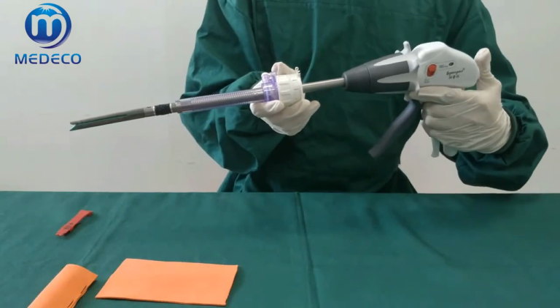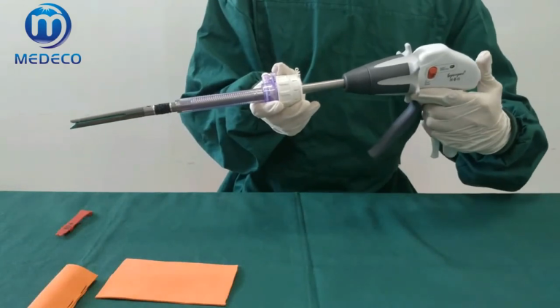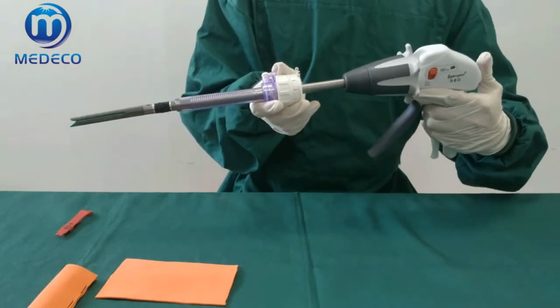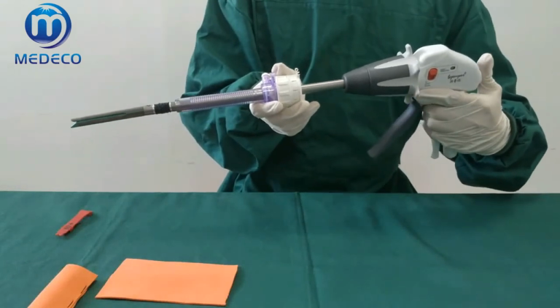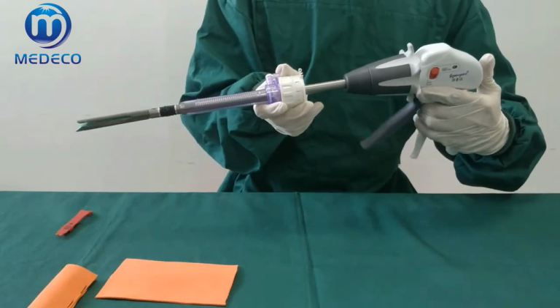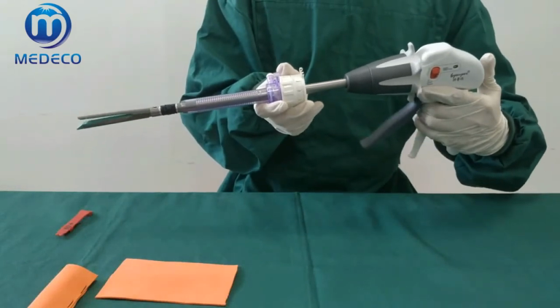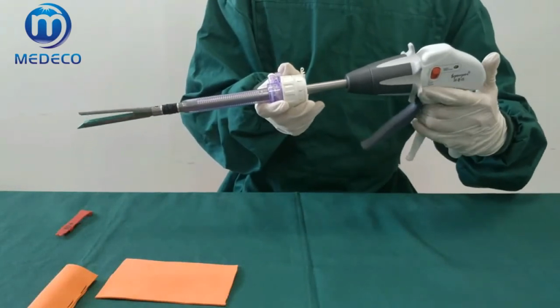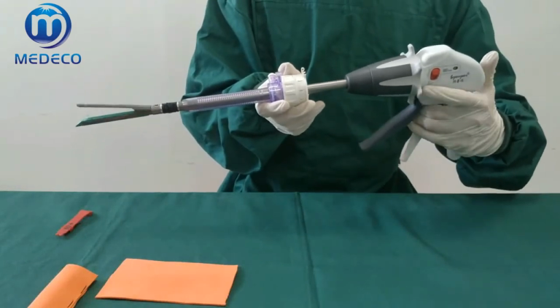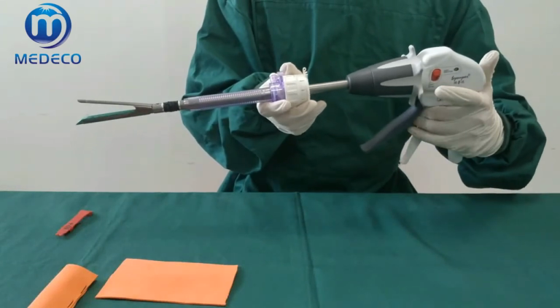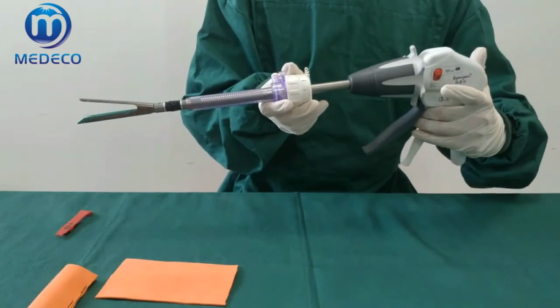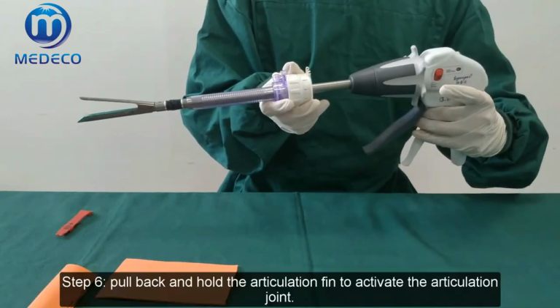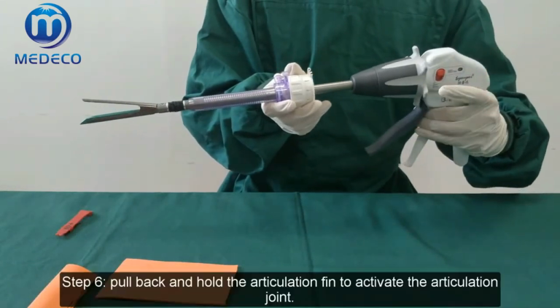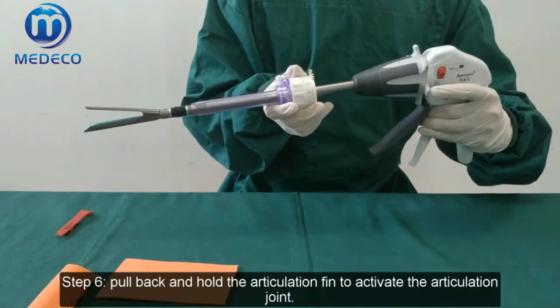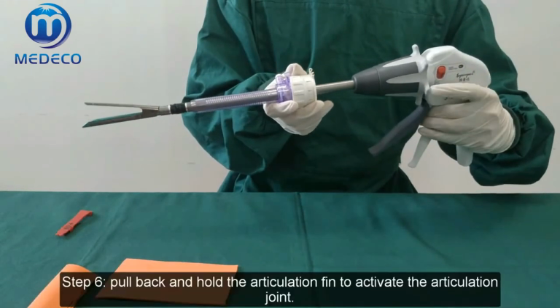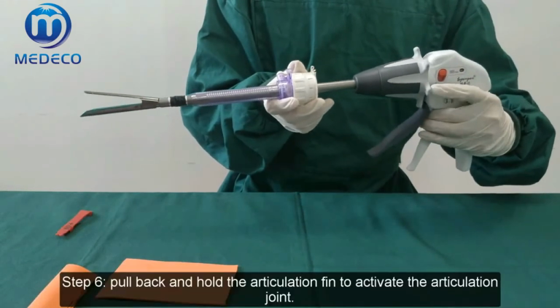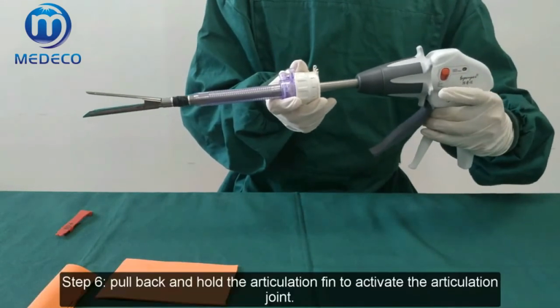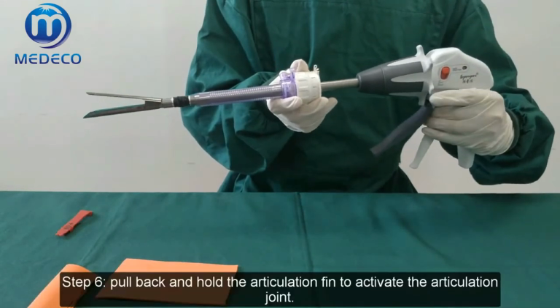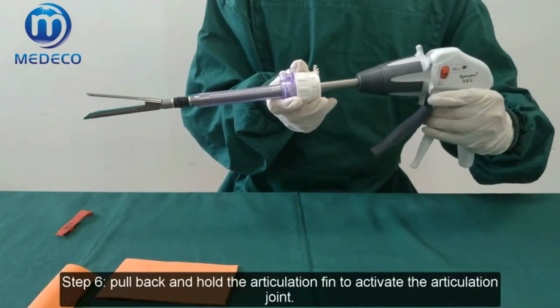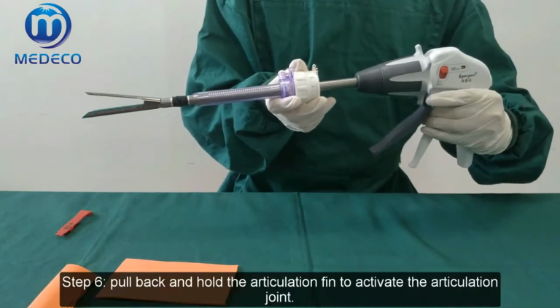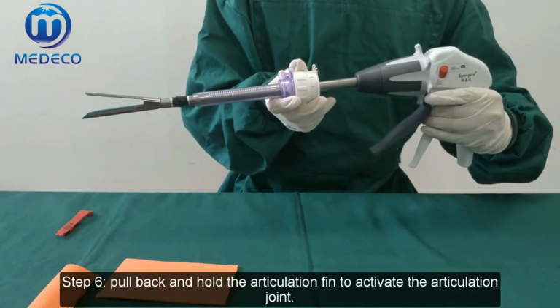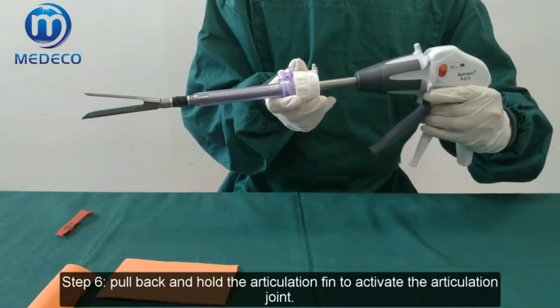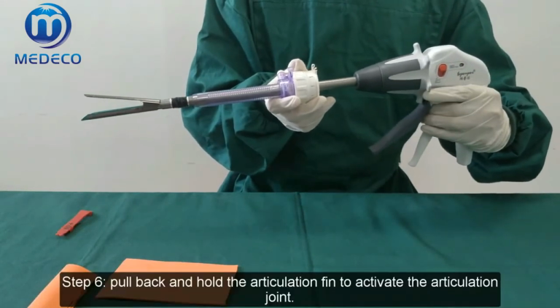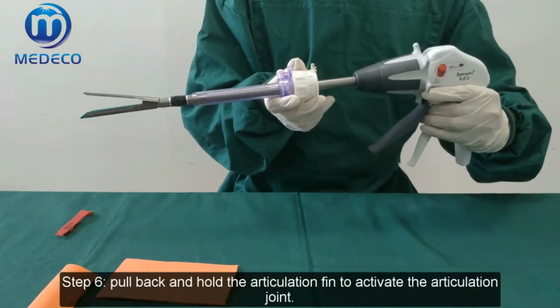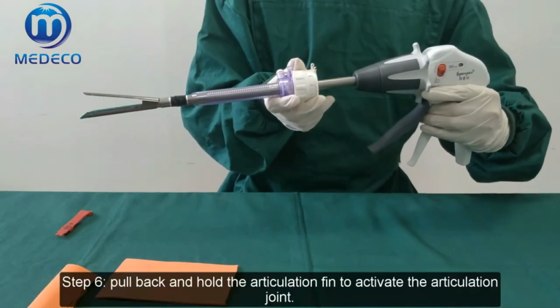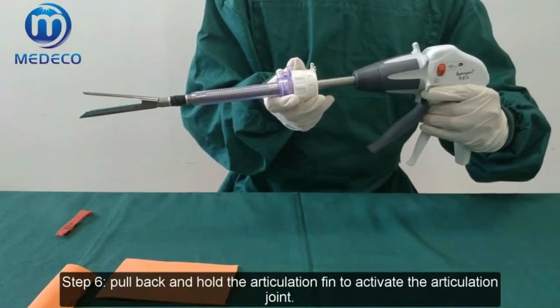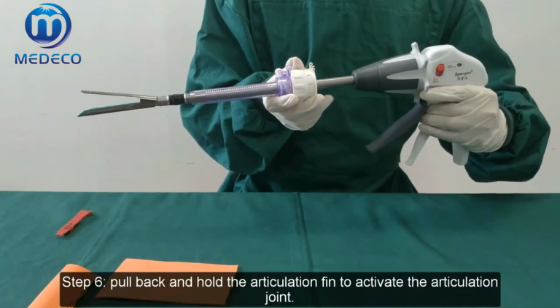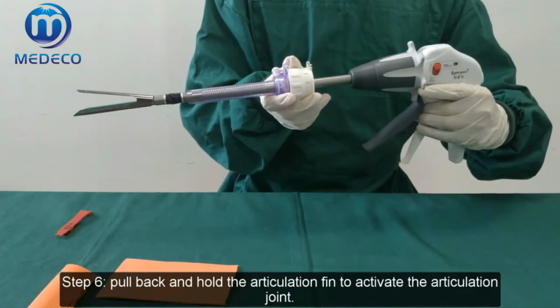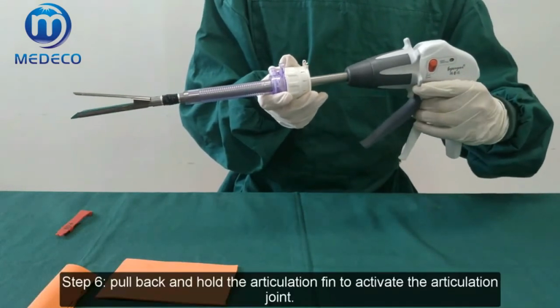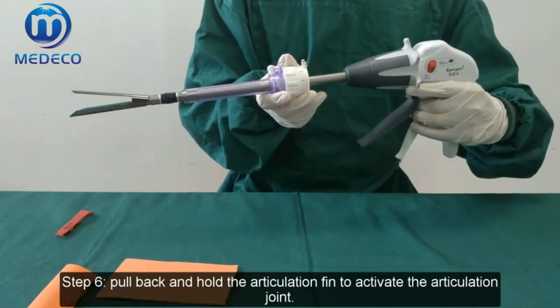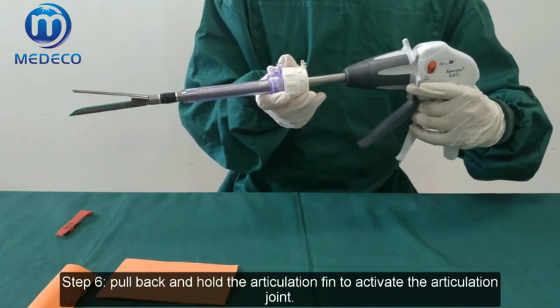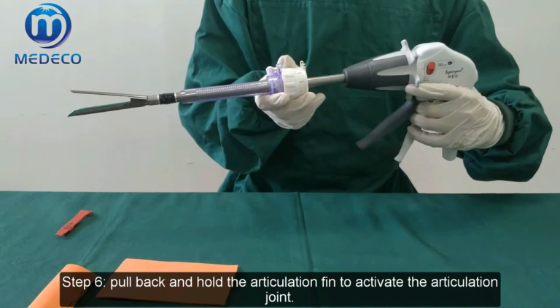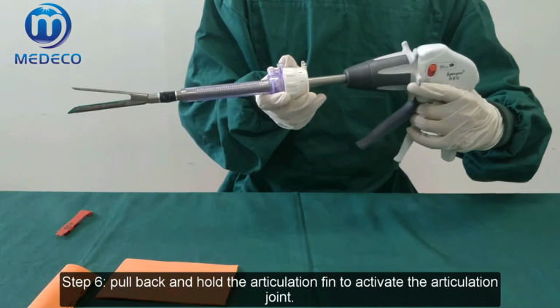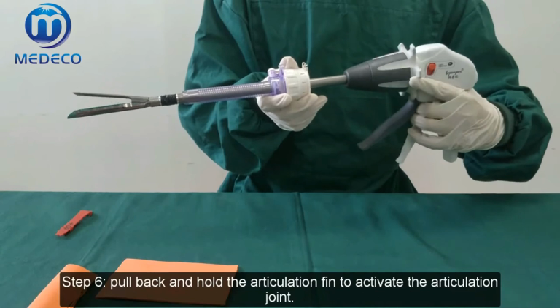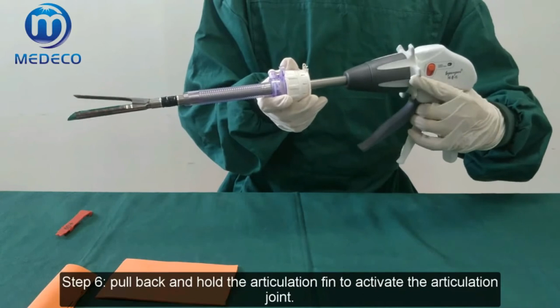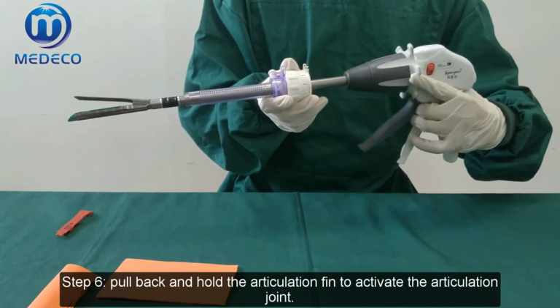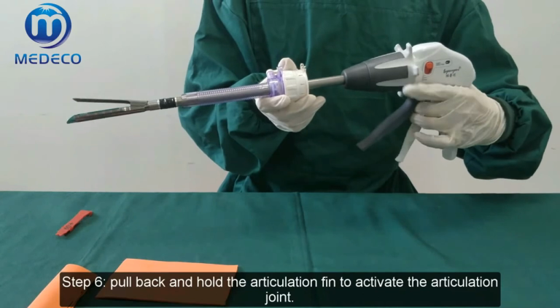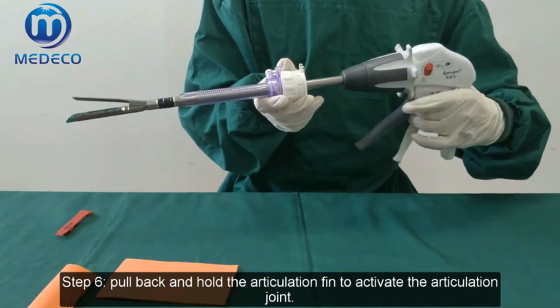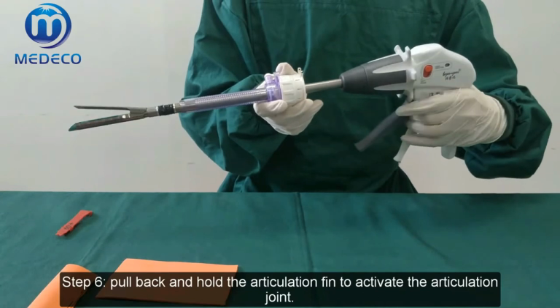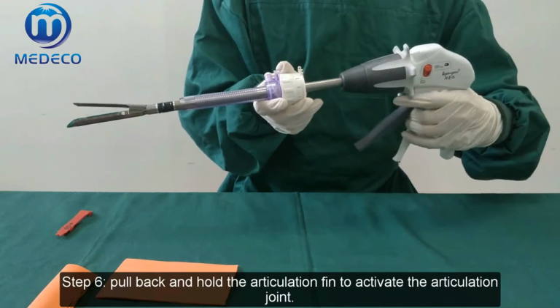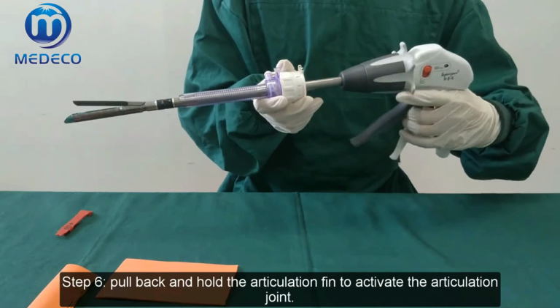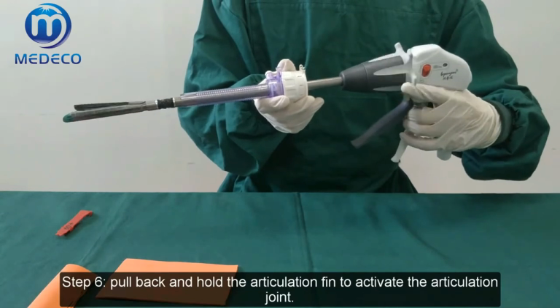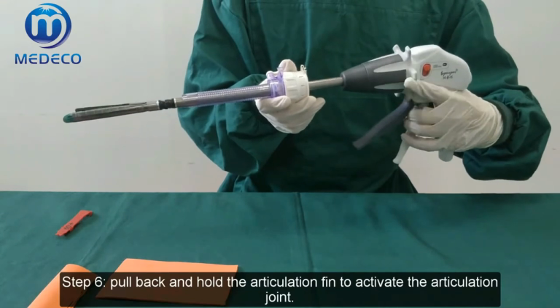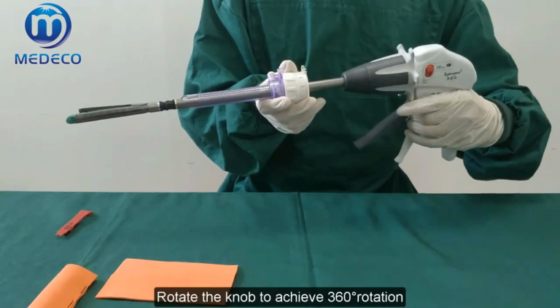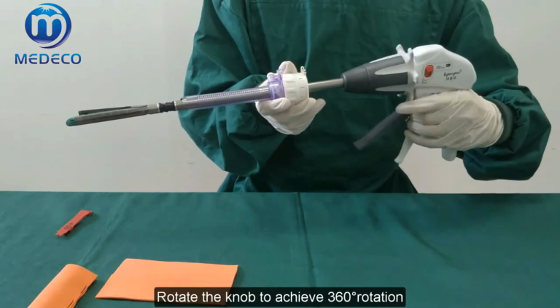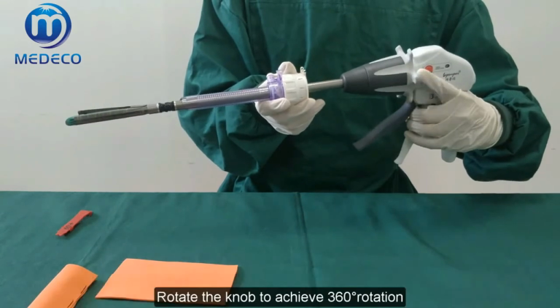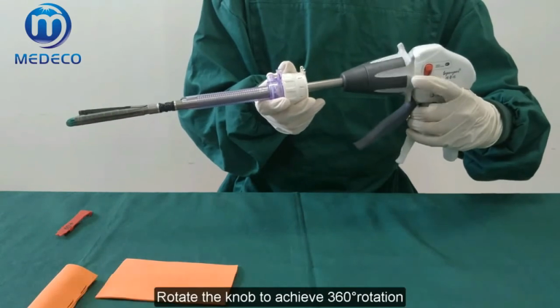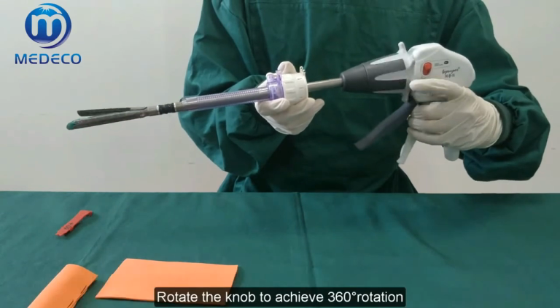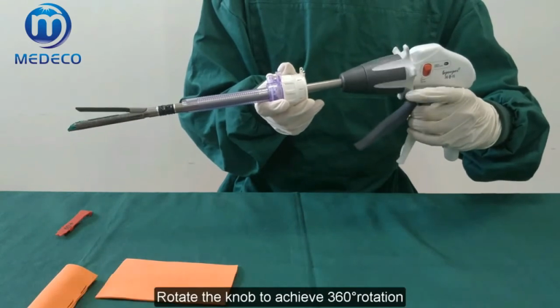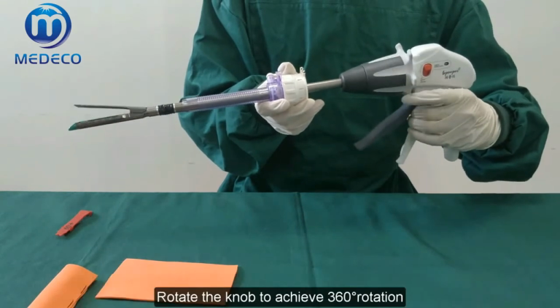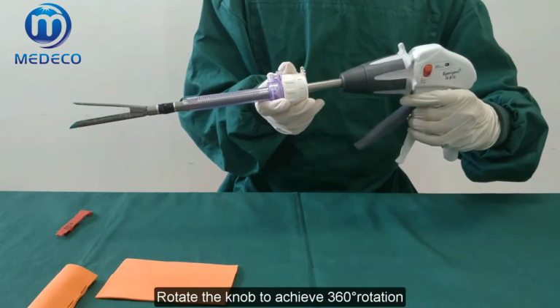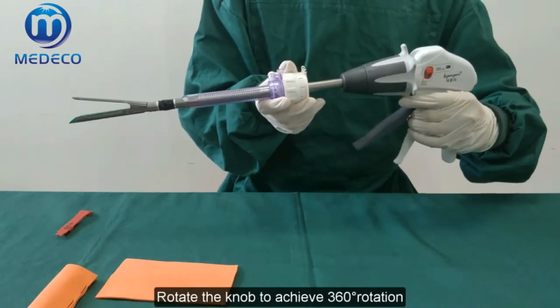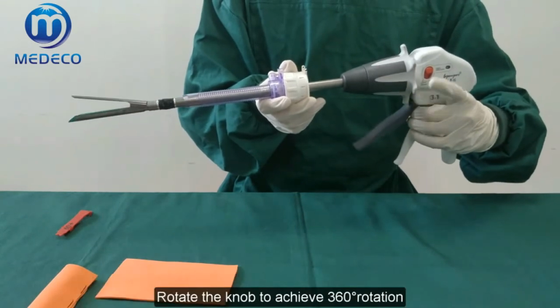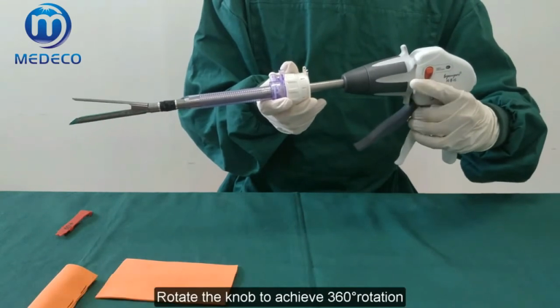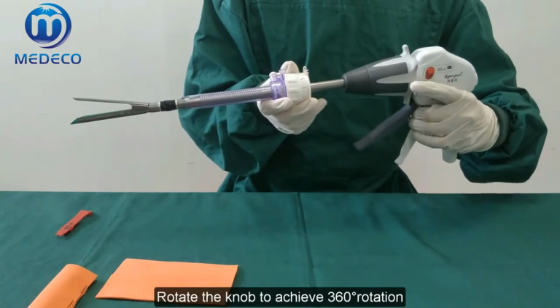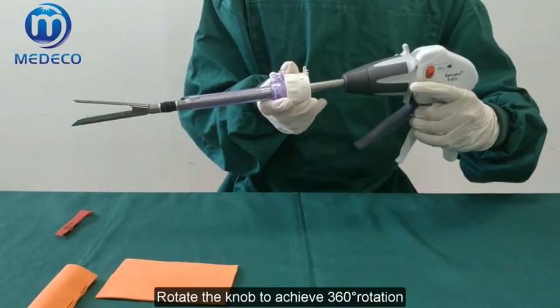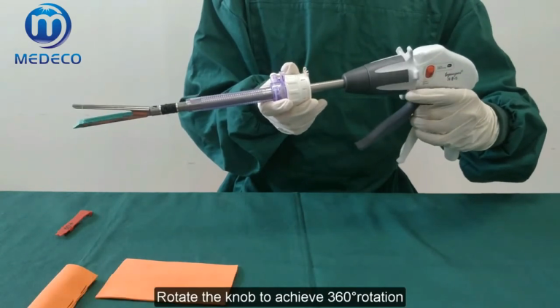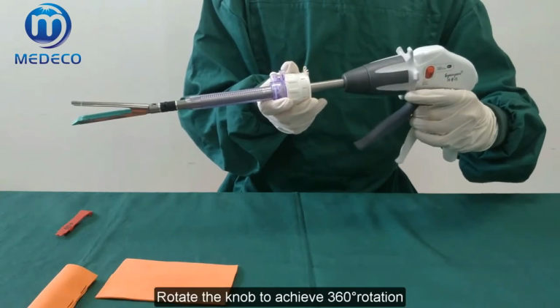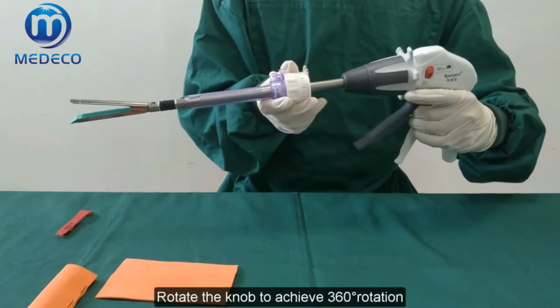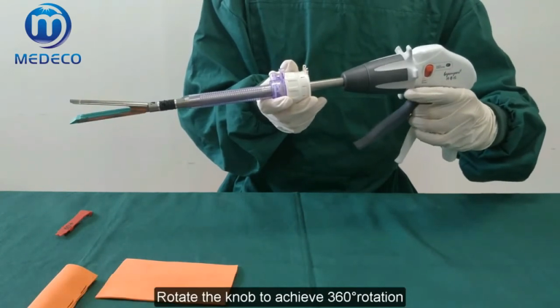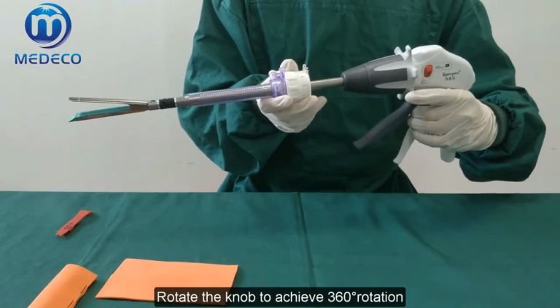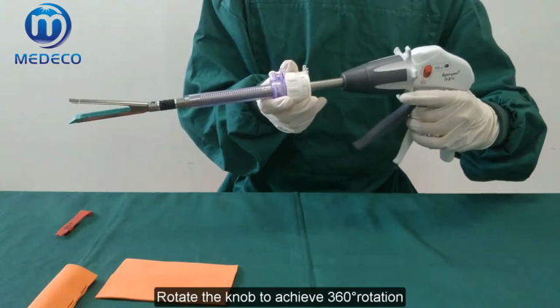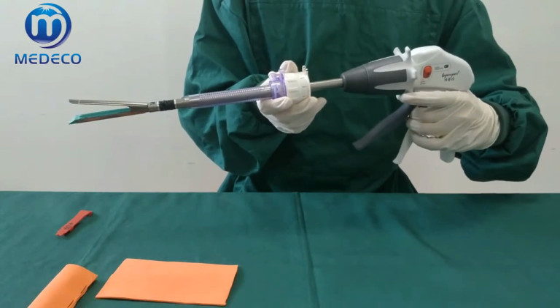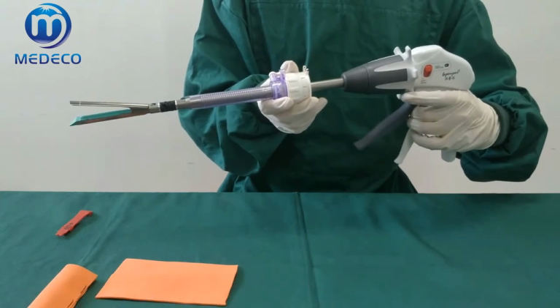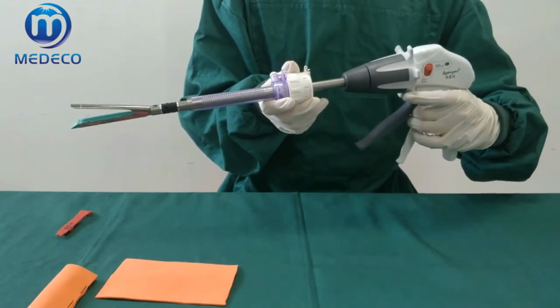Step 6: Pull back and hold the articulation seam to activate the articulation joint. Rotate the knob to achieve 360-degree rotation.